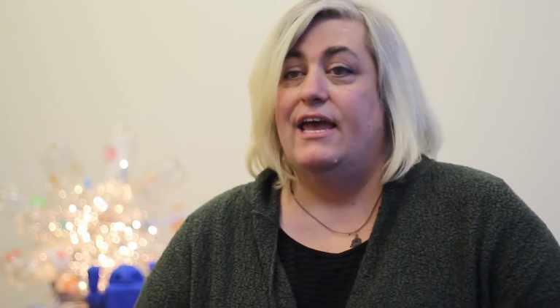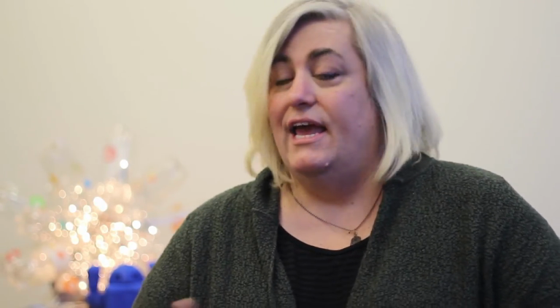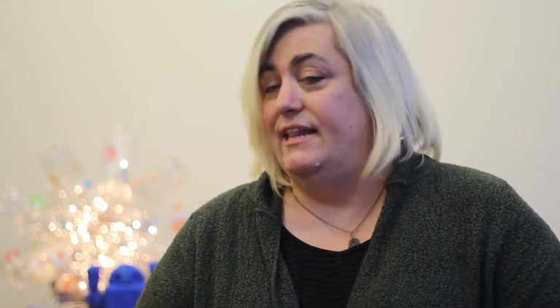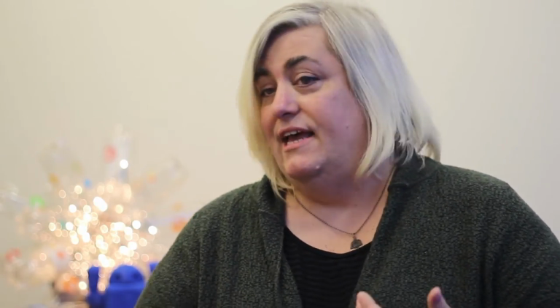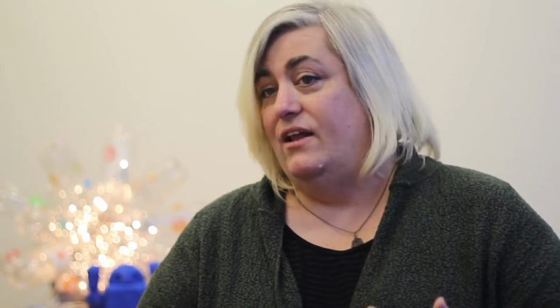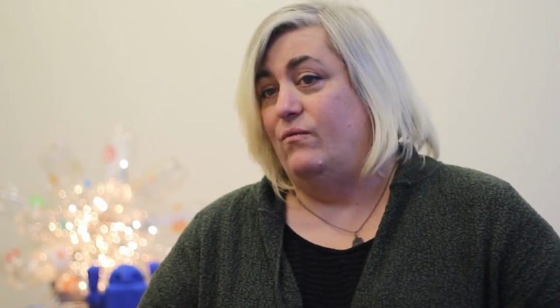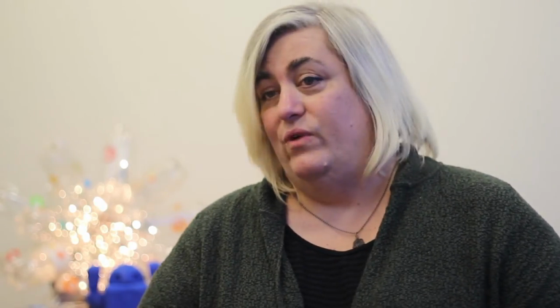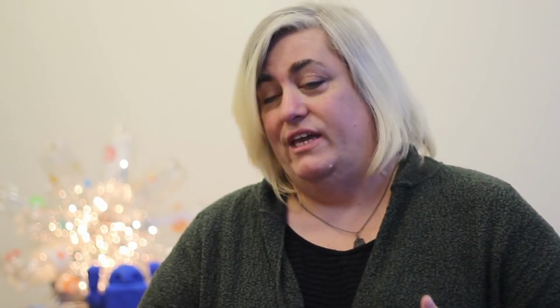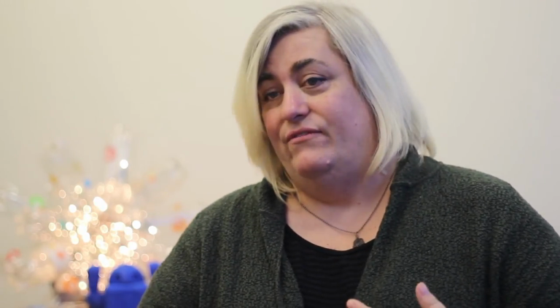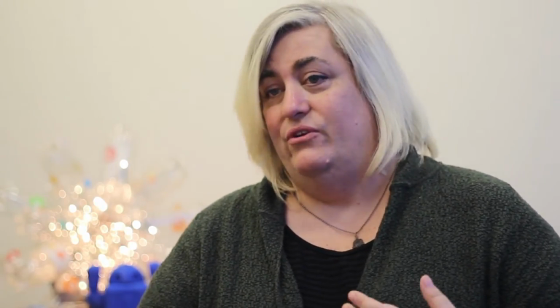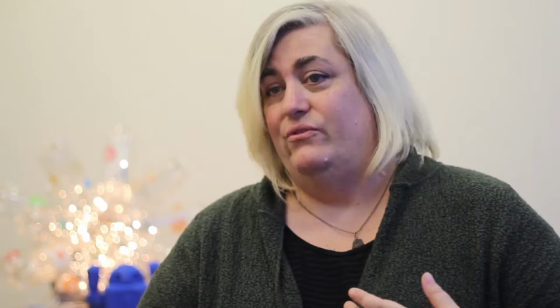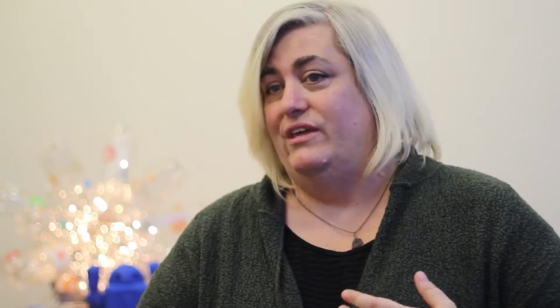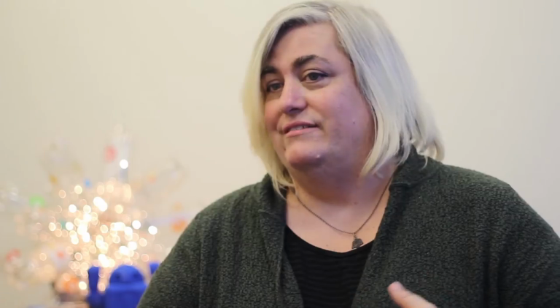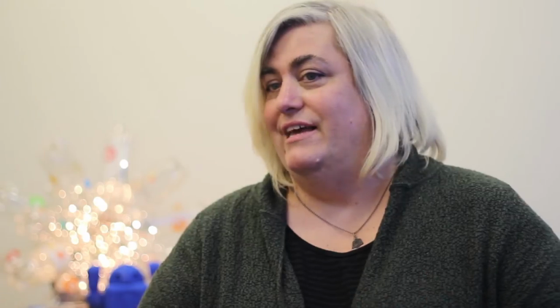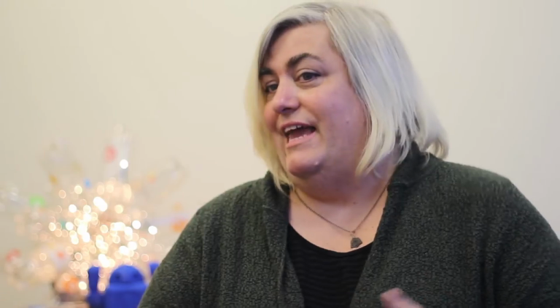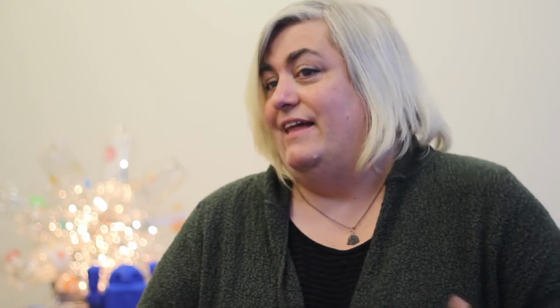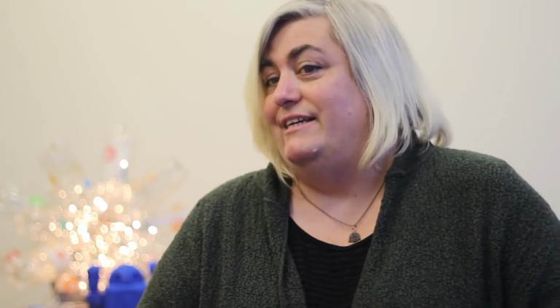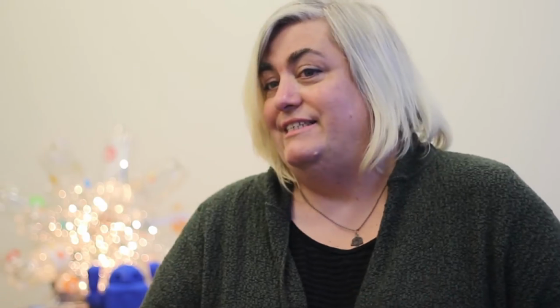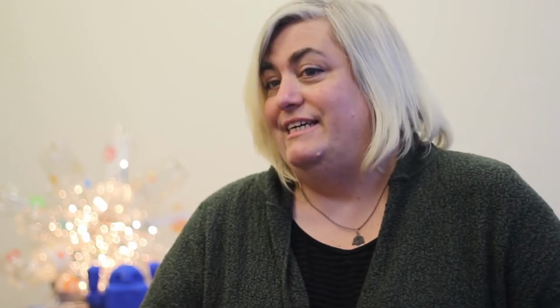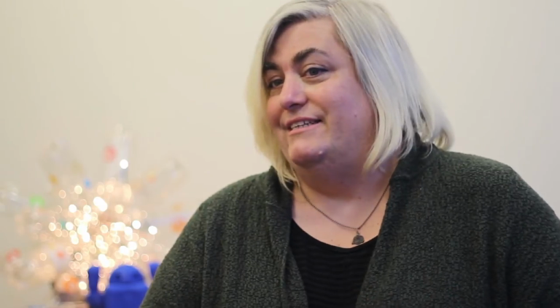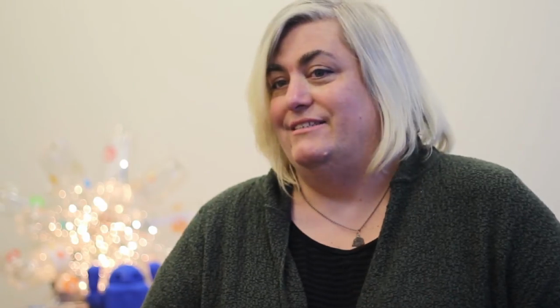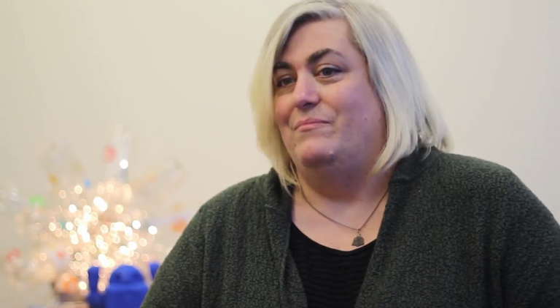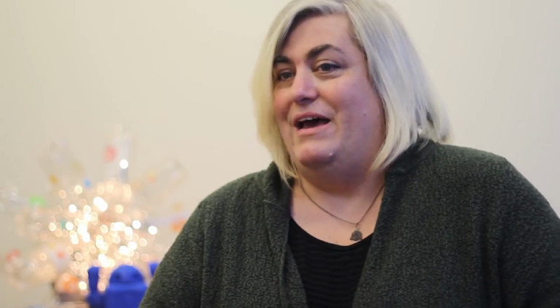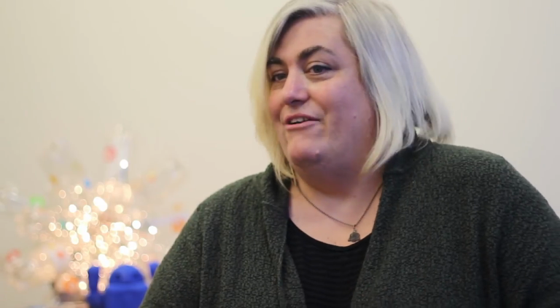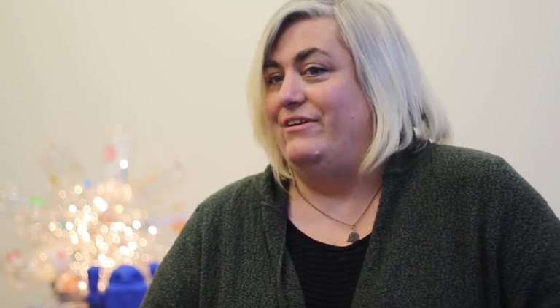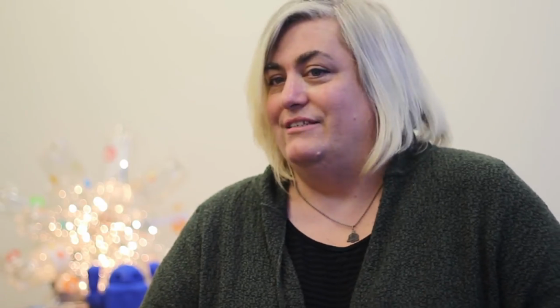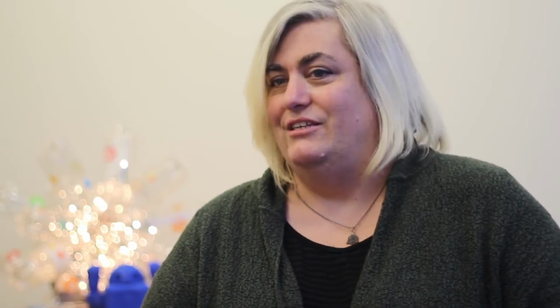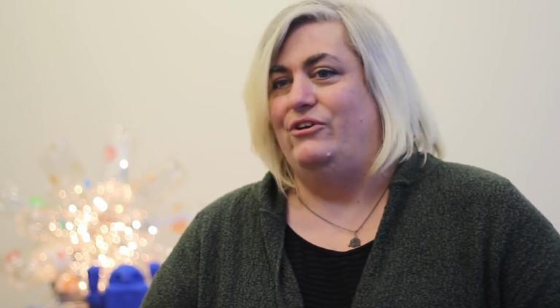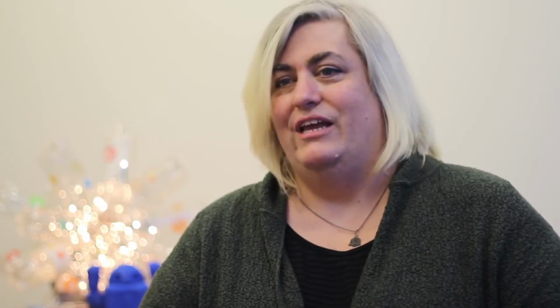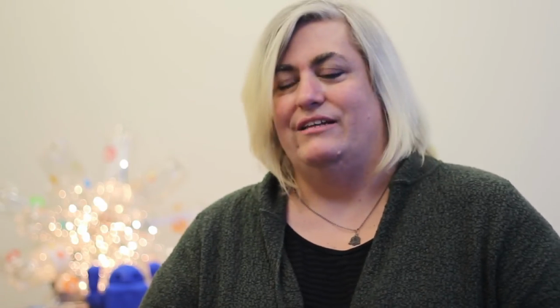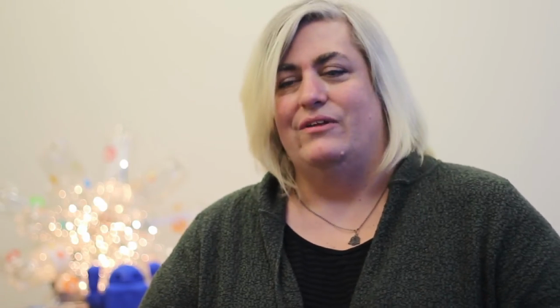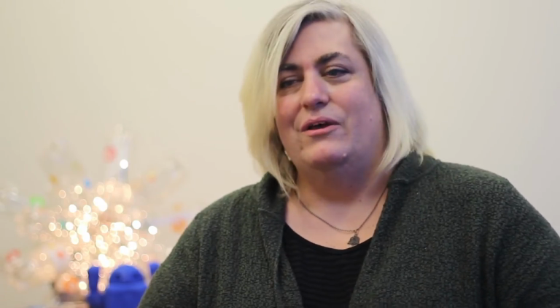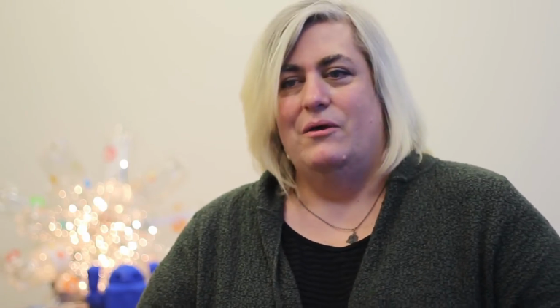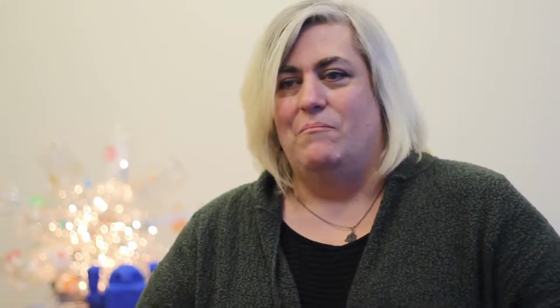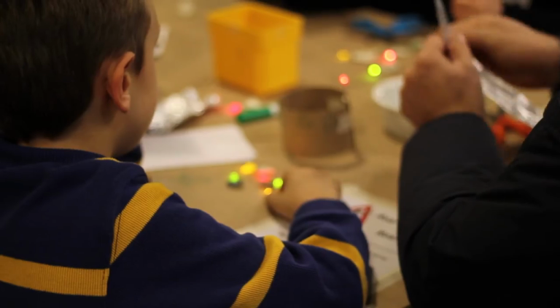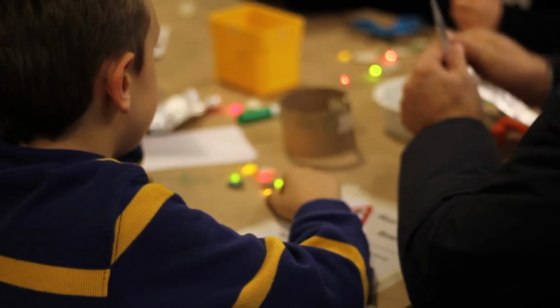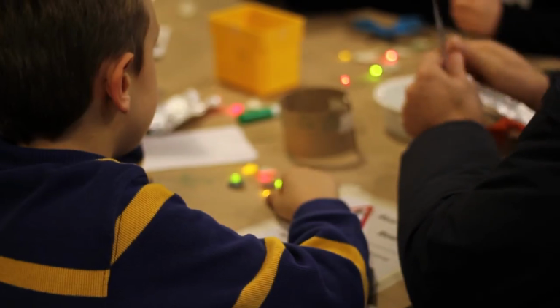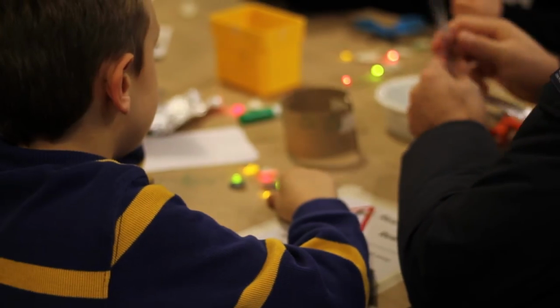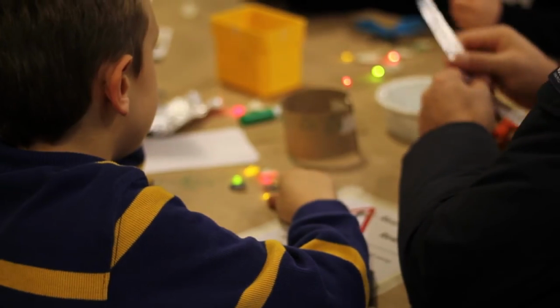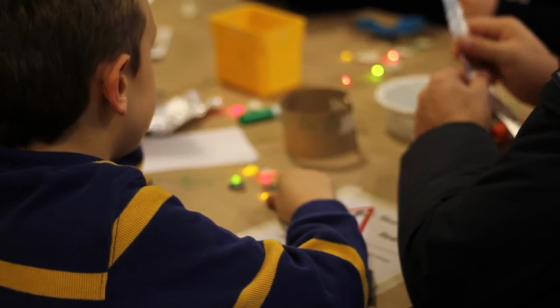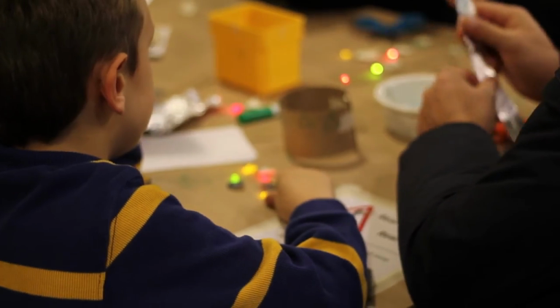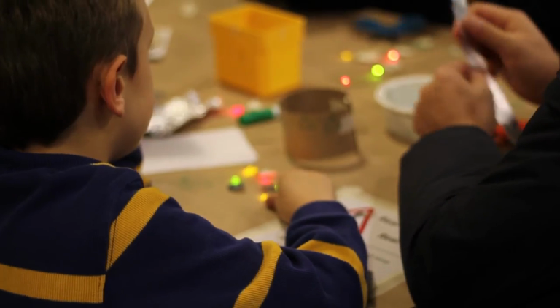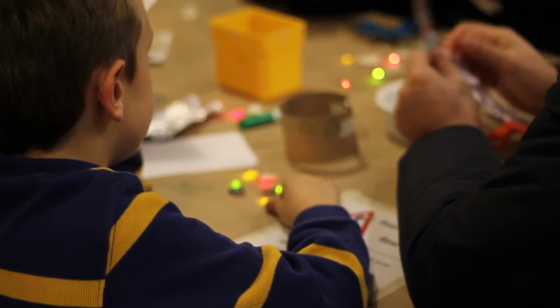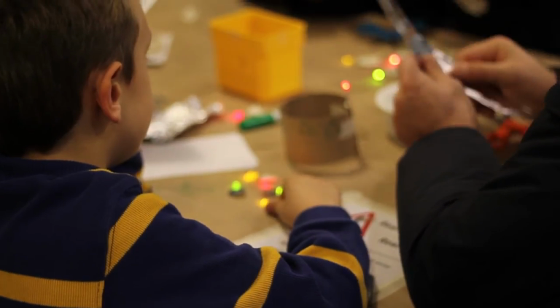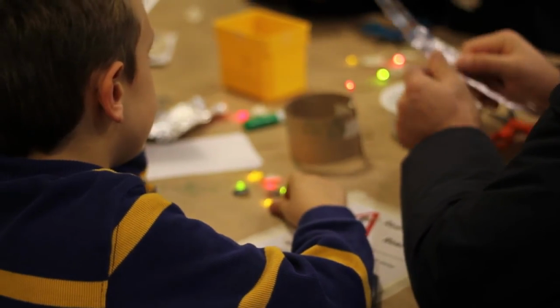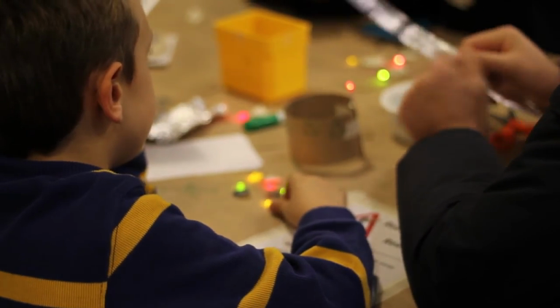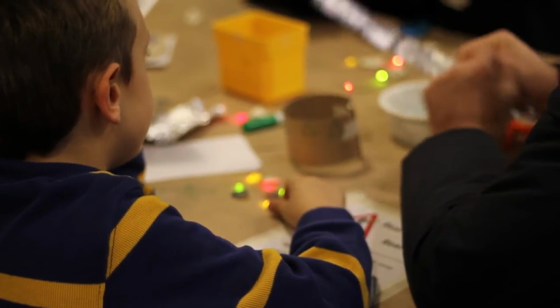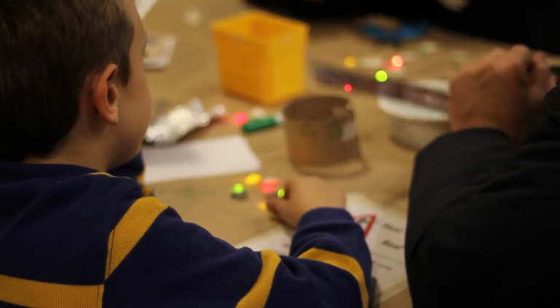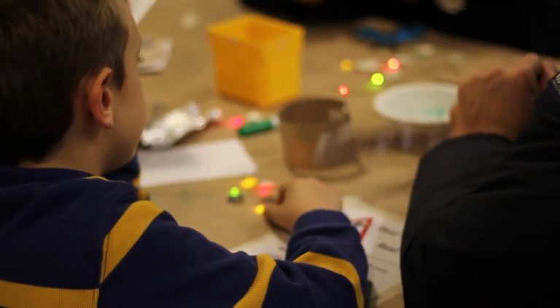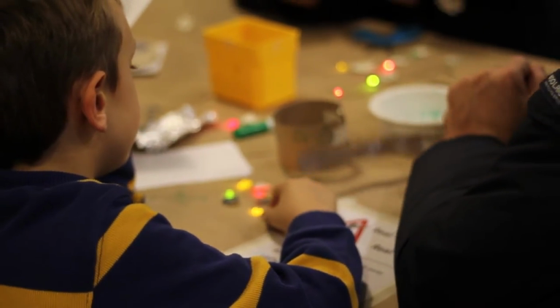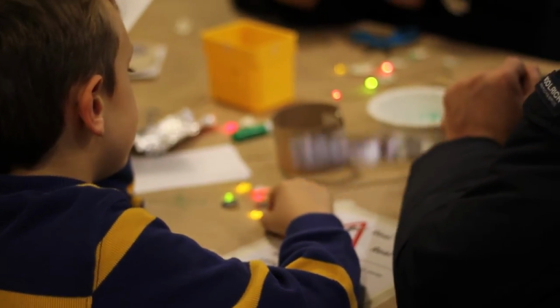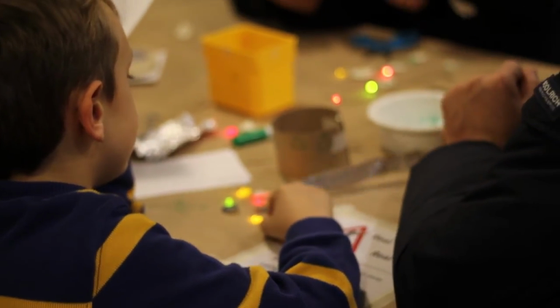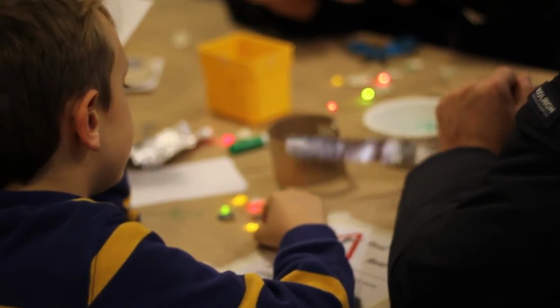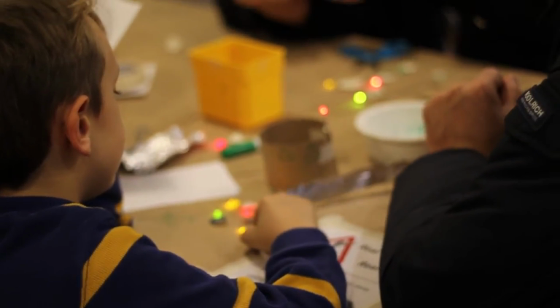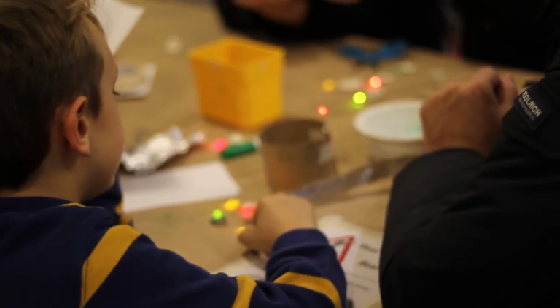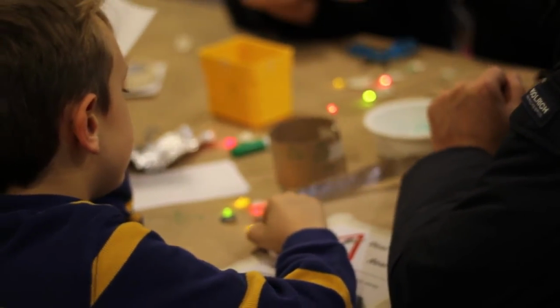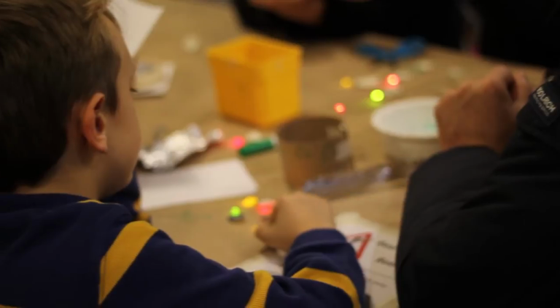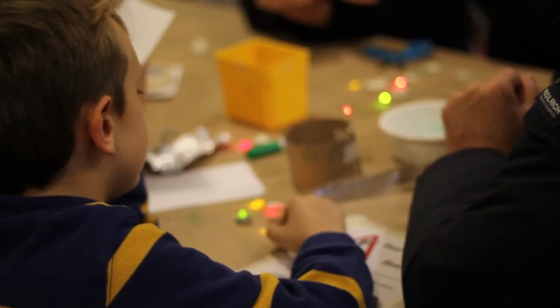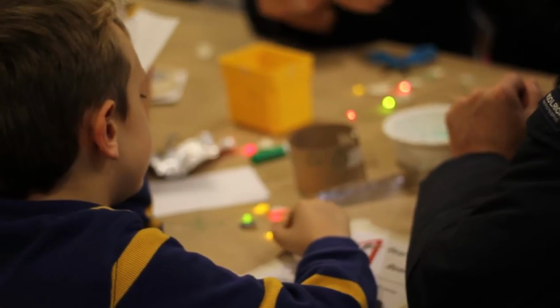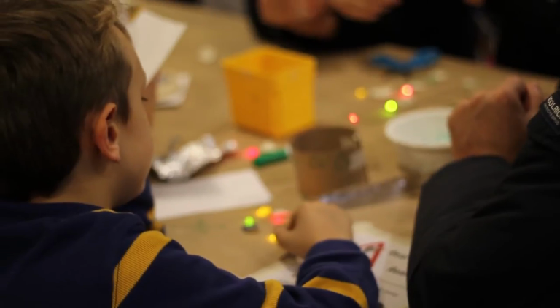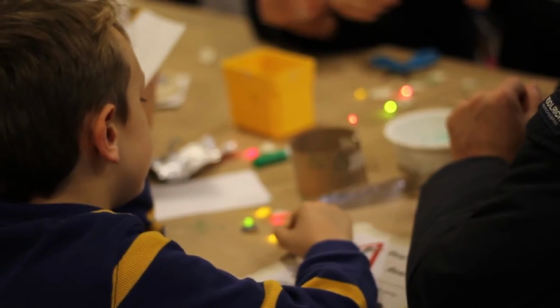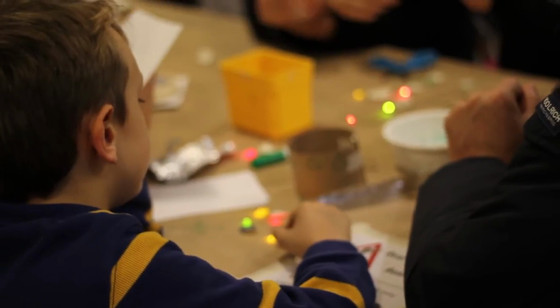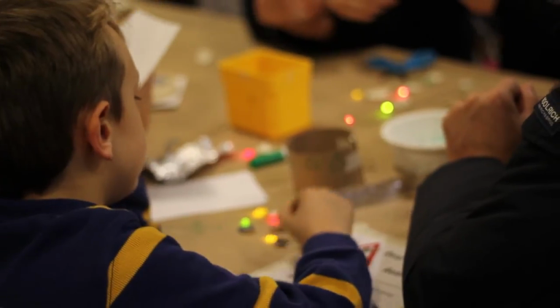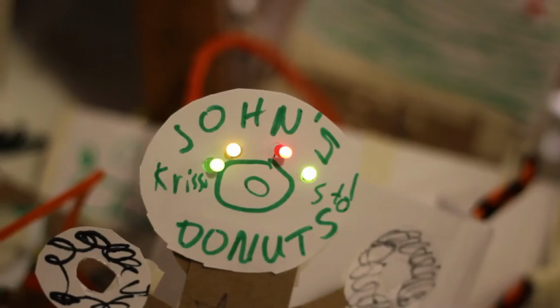We give you things like LEDs and batteries, and you can make your creation do something — light up and change in some way.